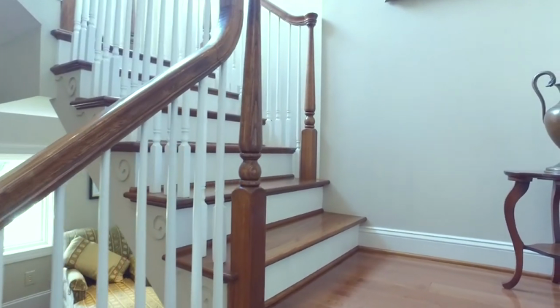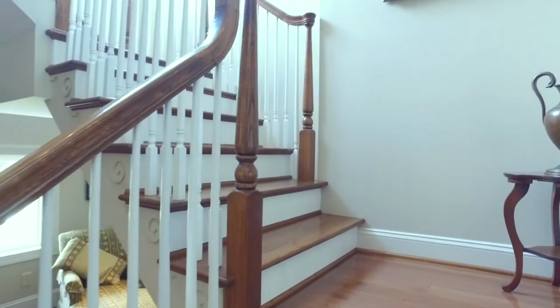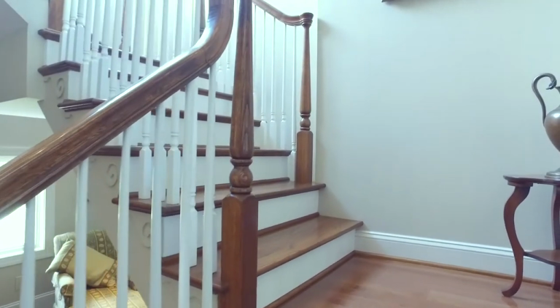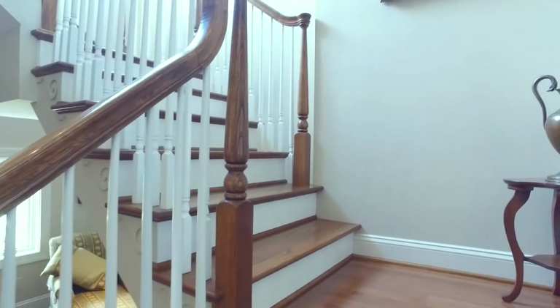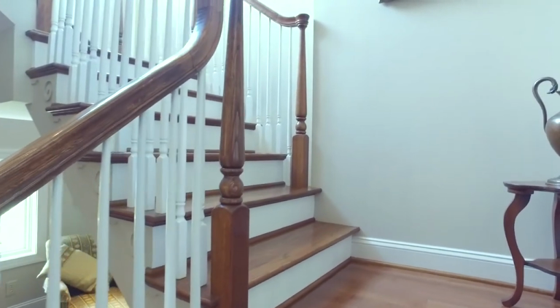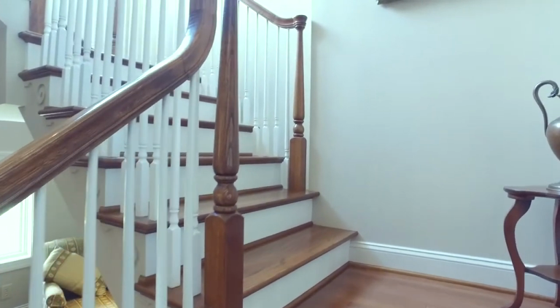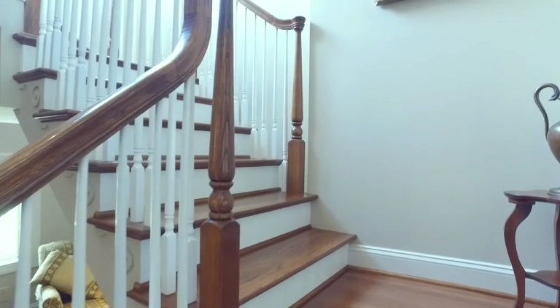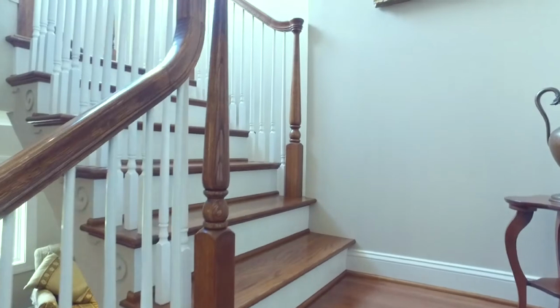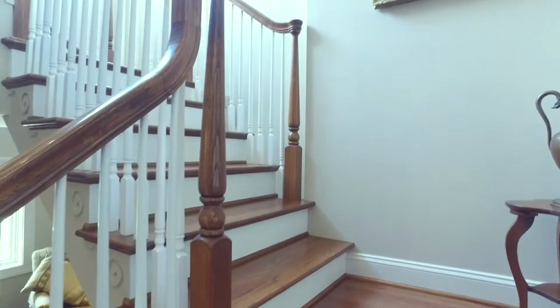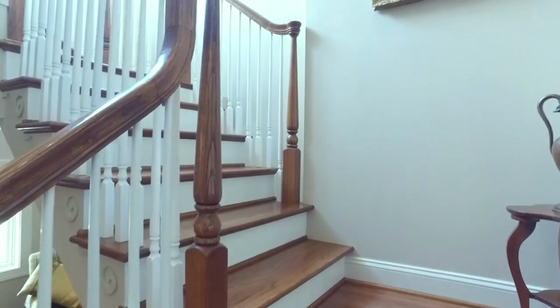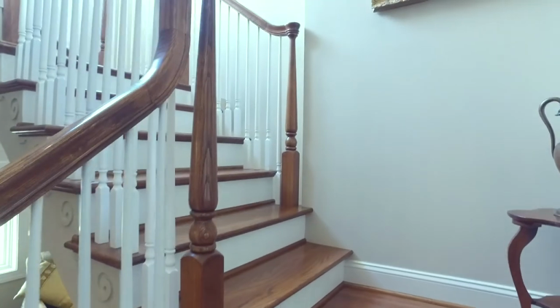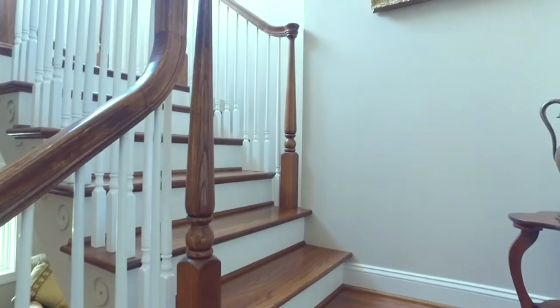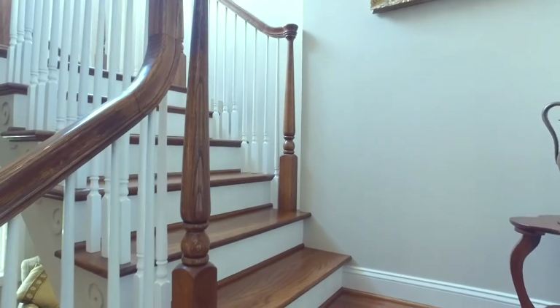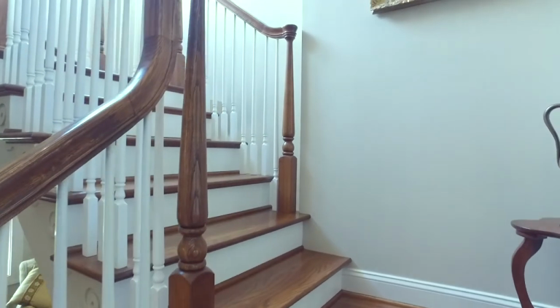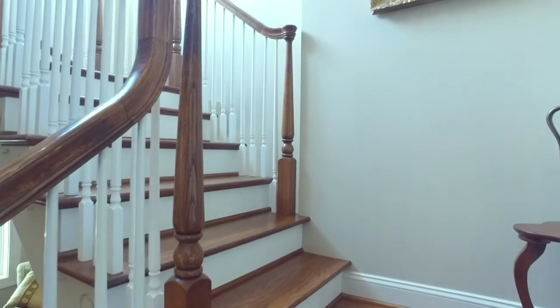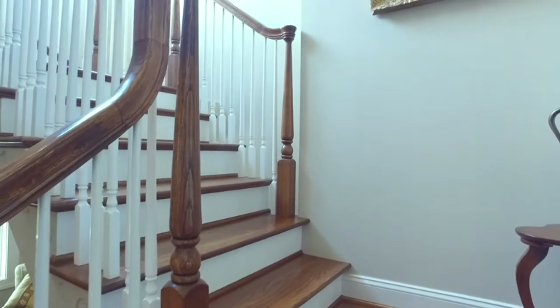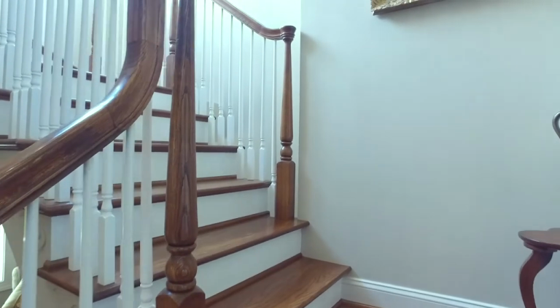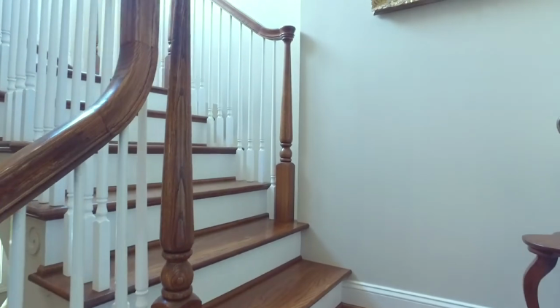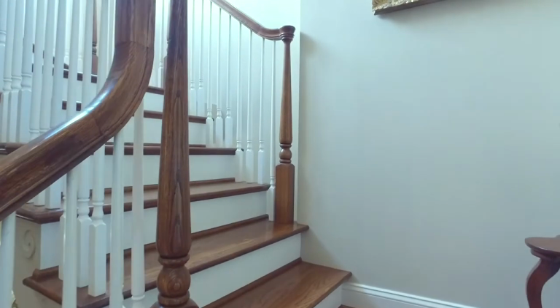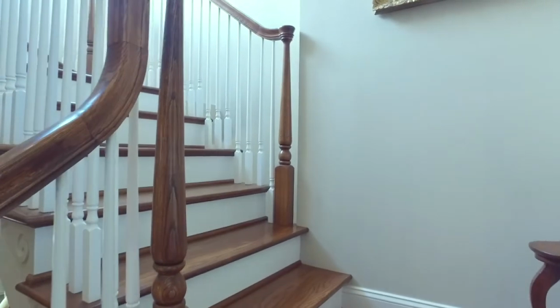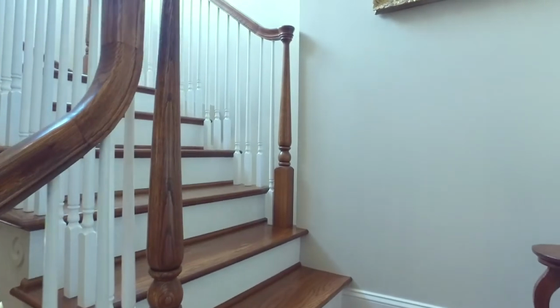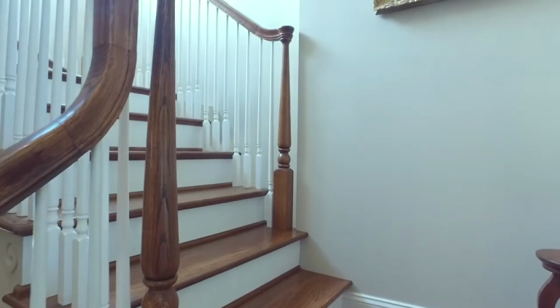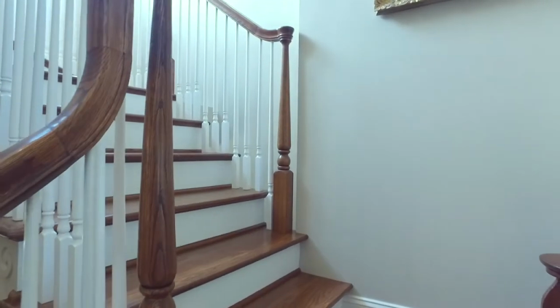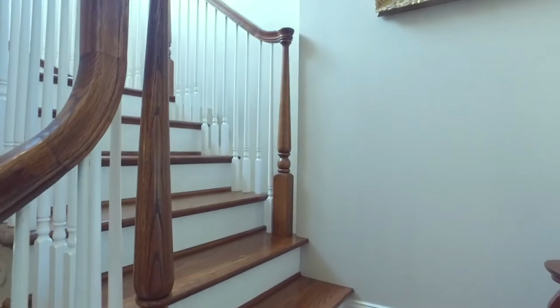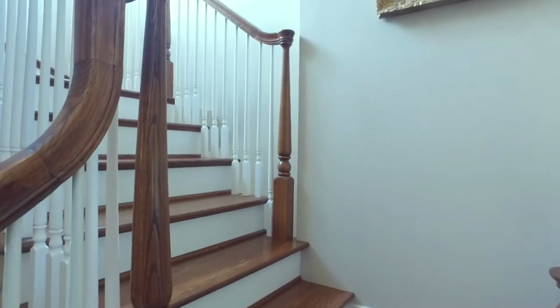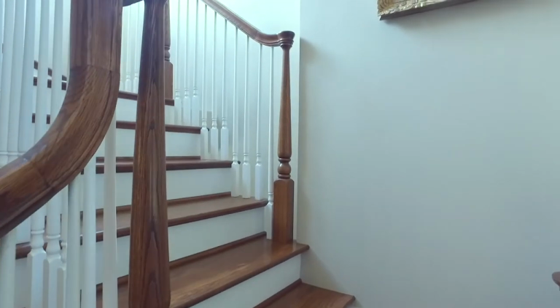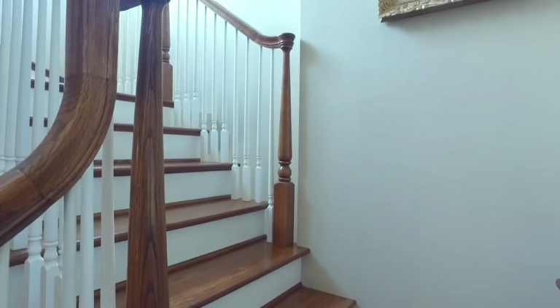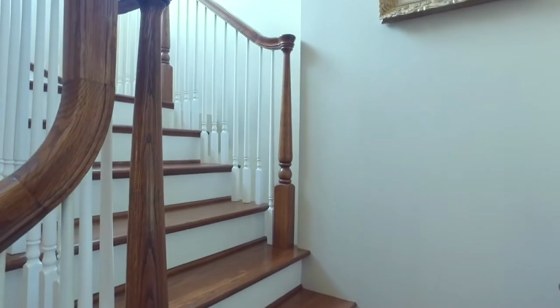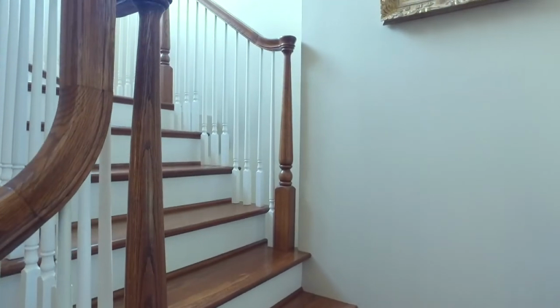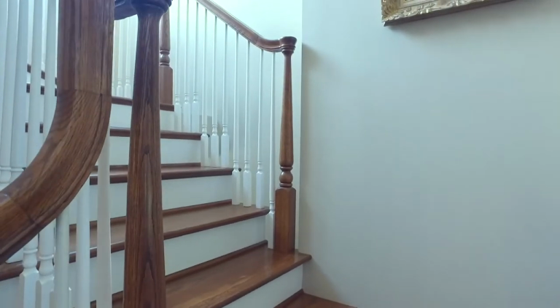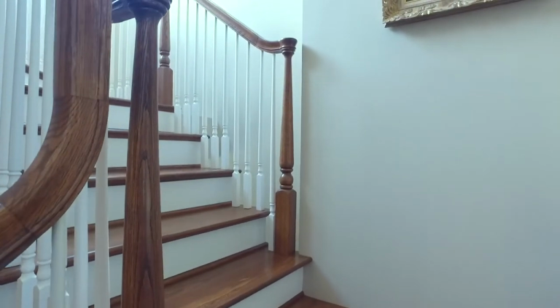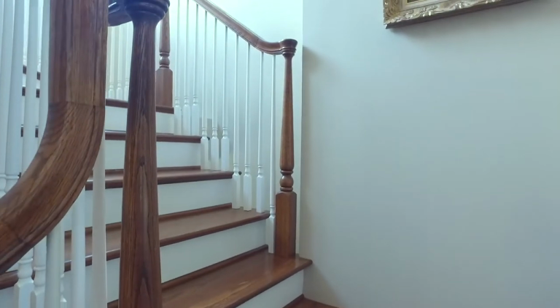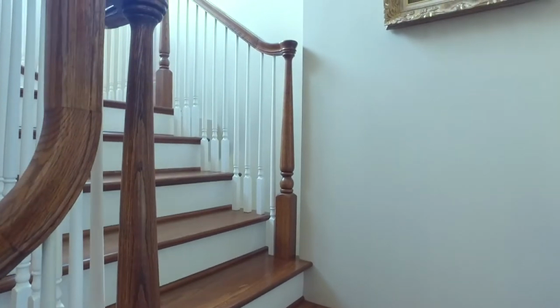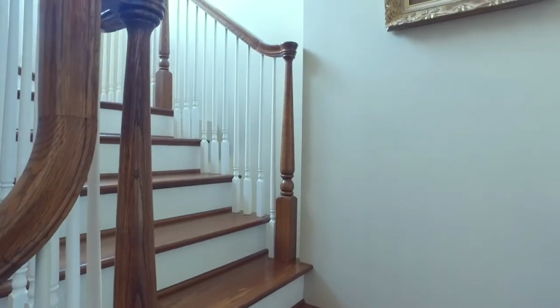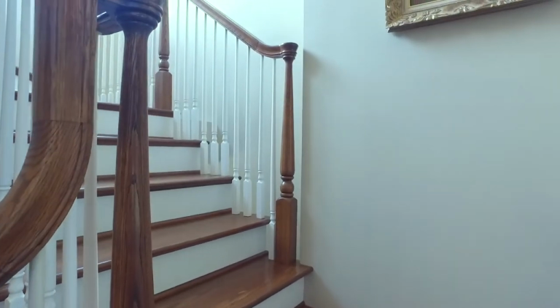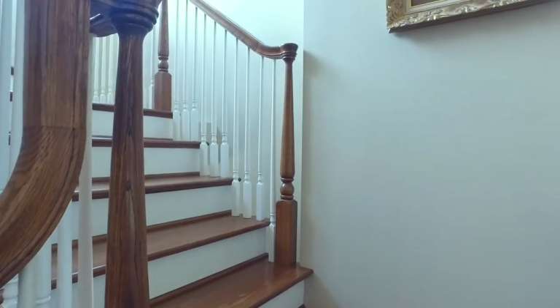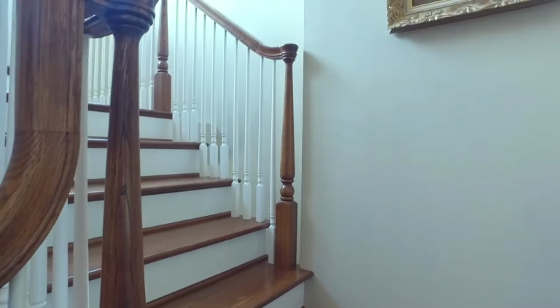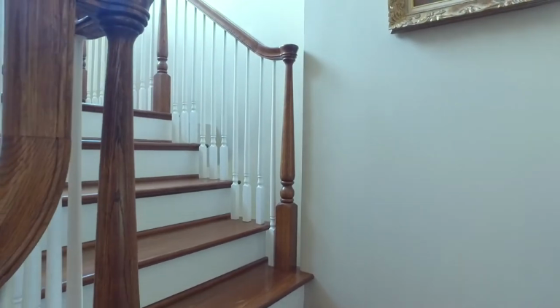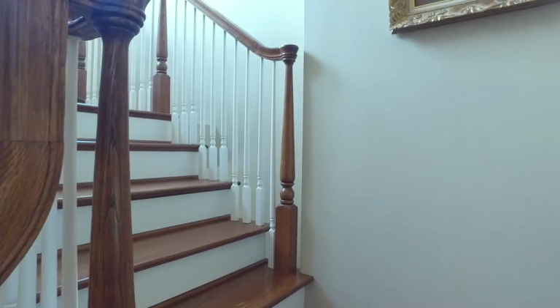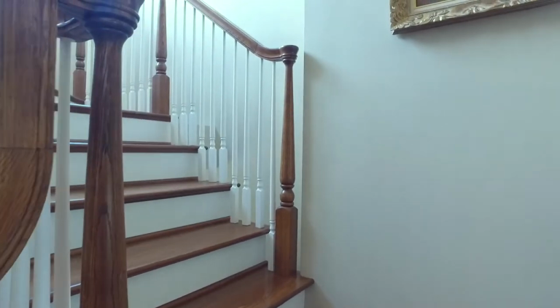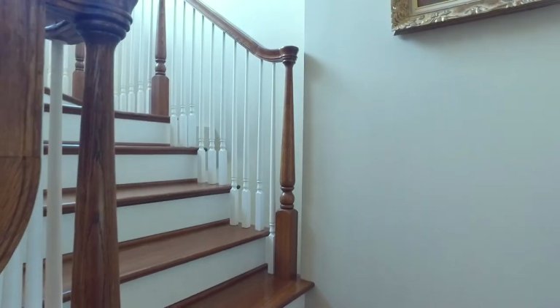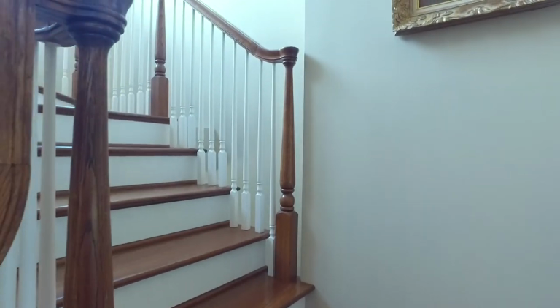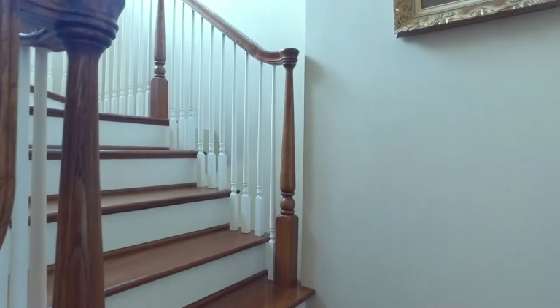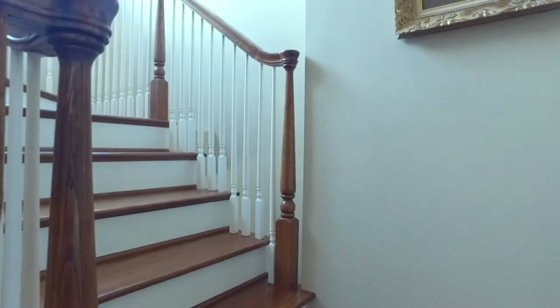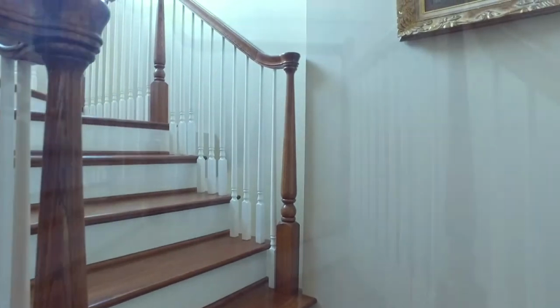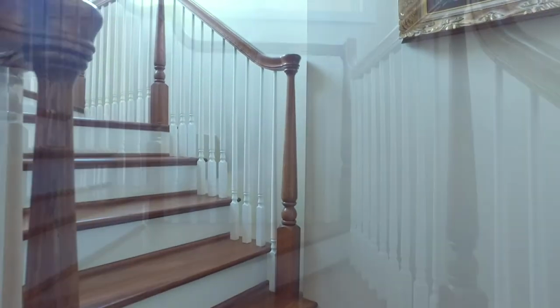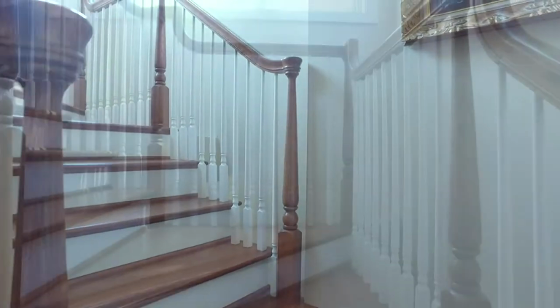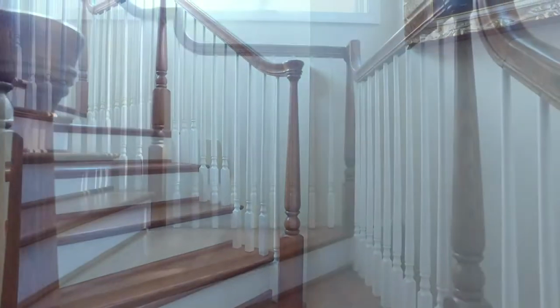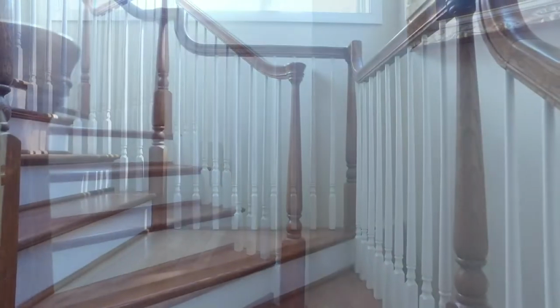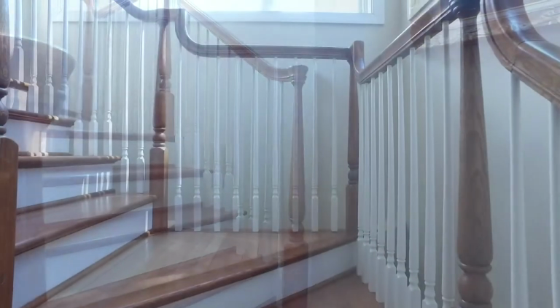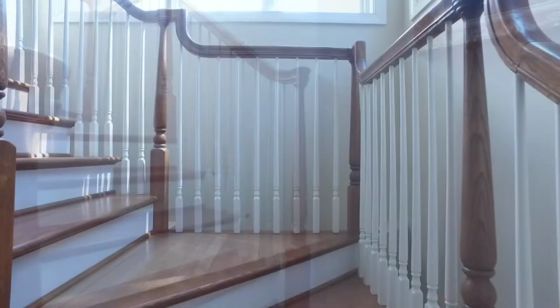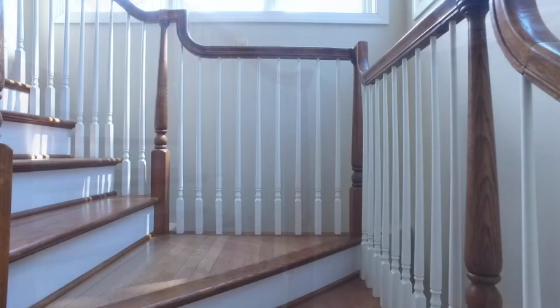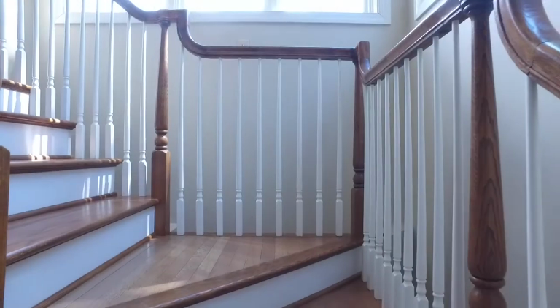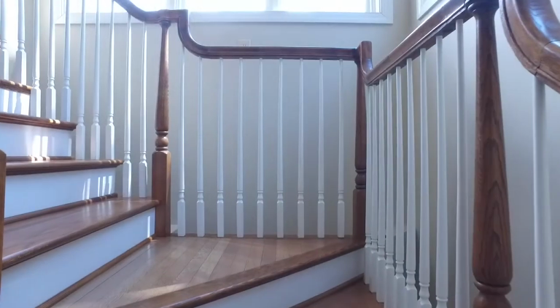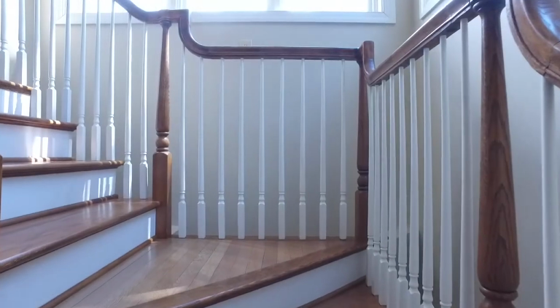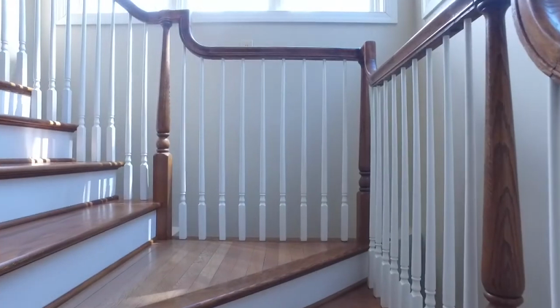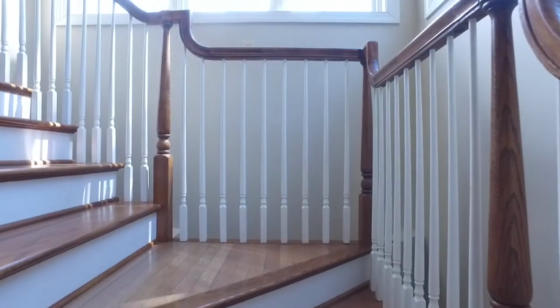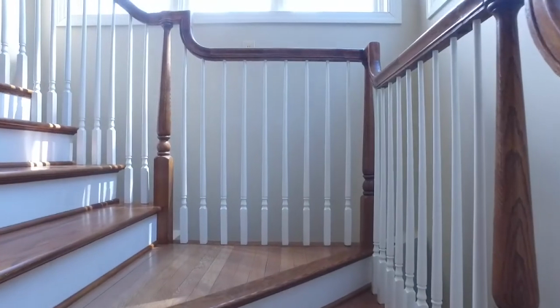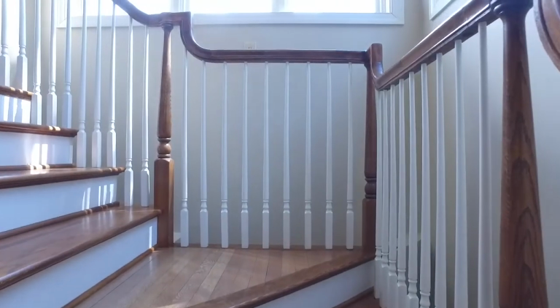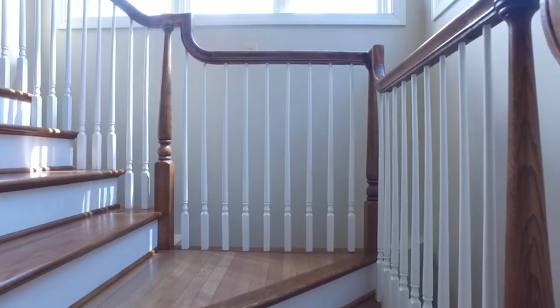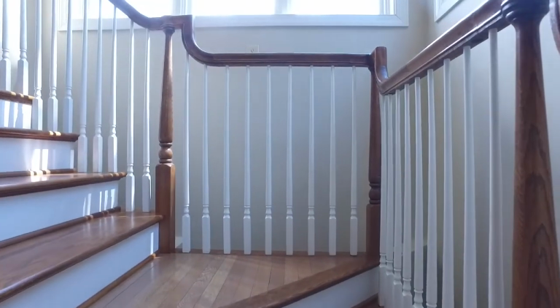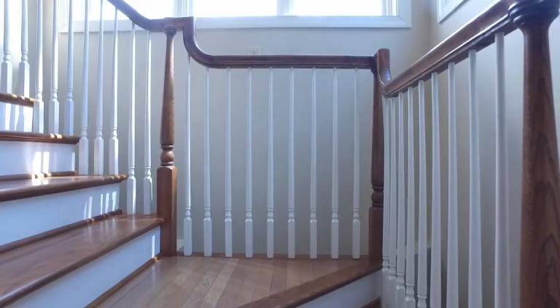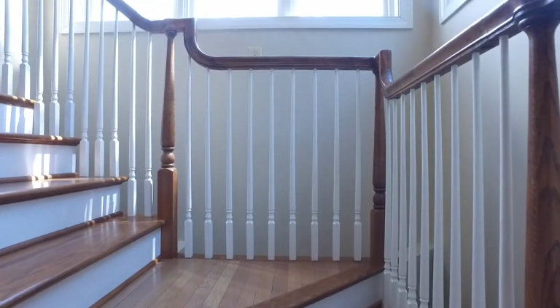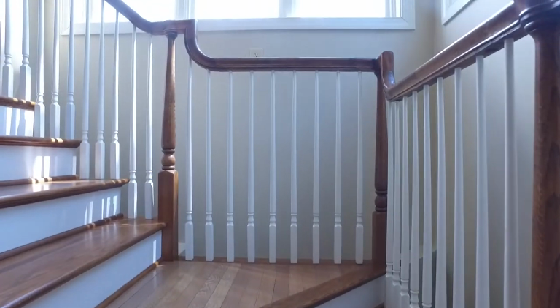Up the grand staircase, you will find two more bedrooms, a family or rec room, and a full bath.